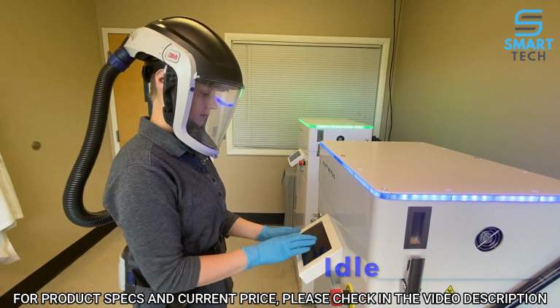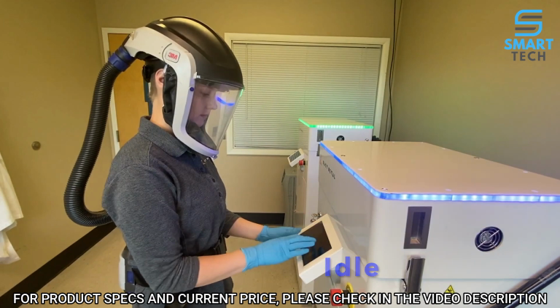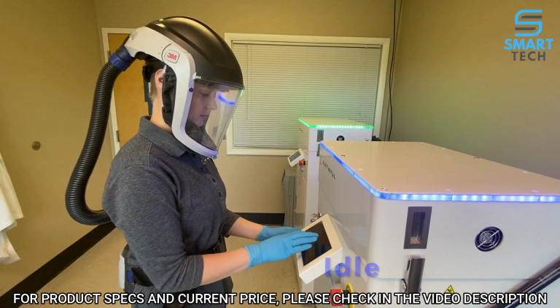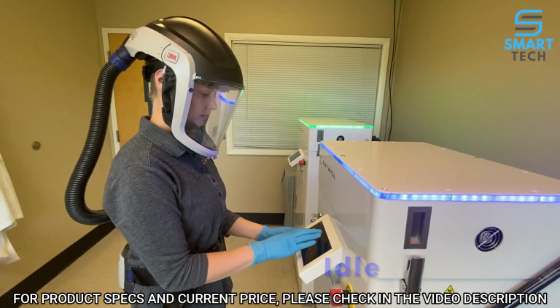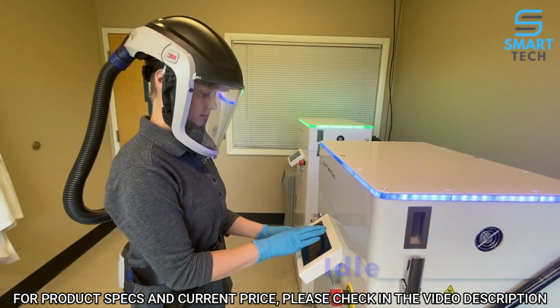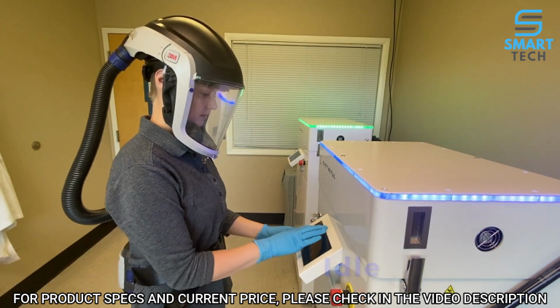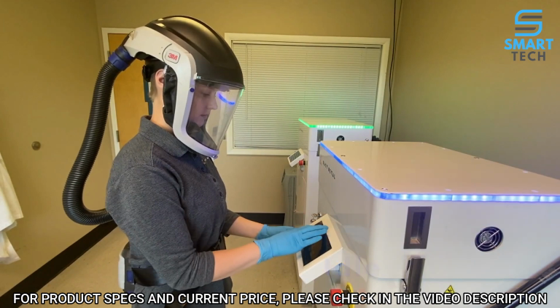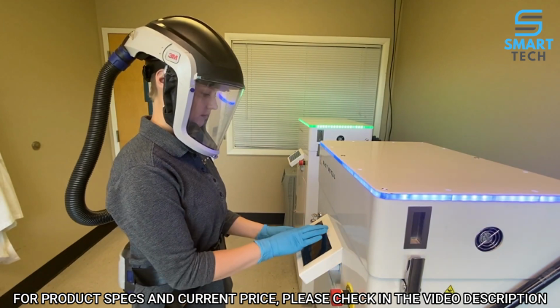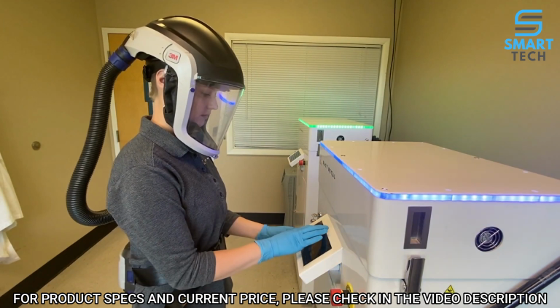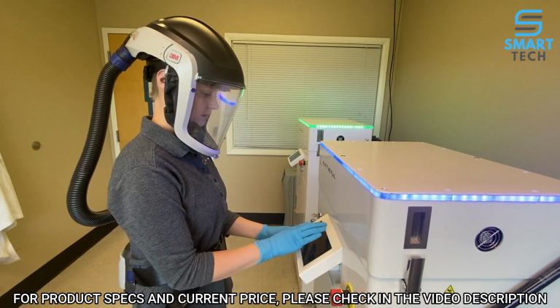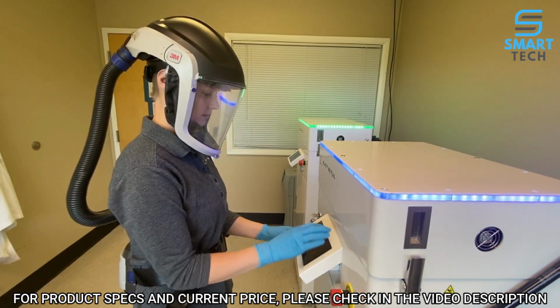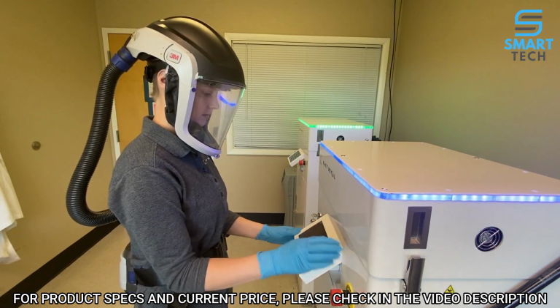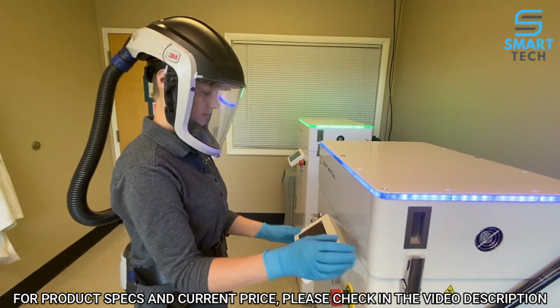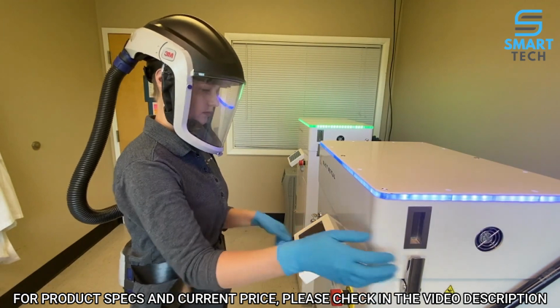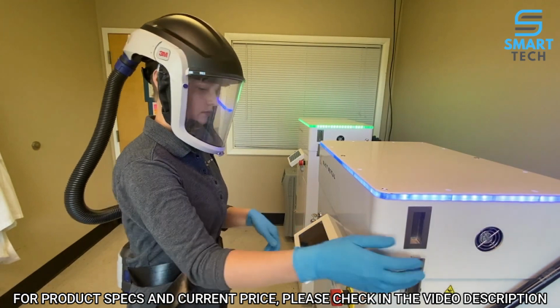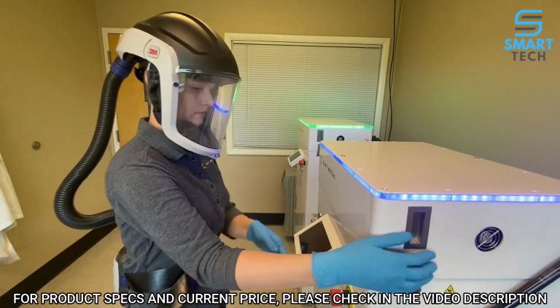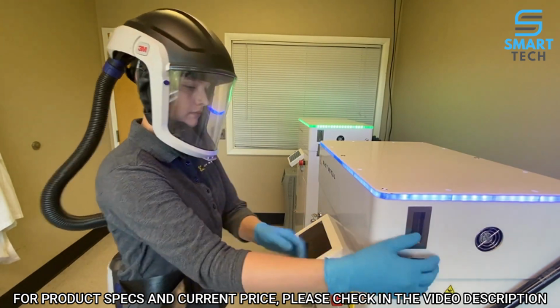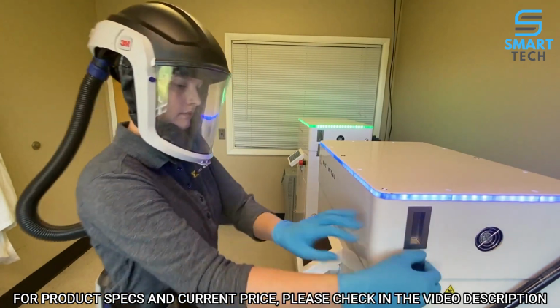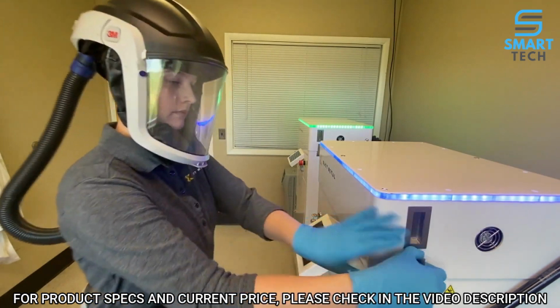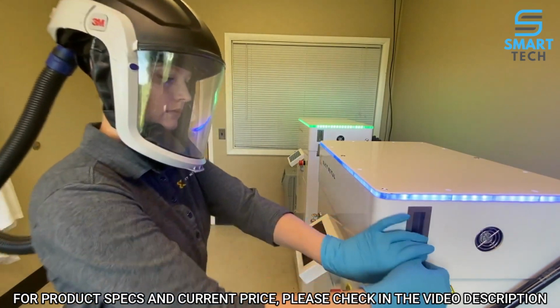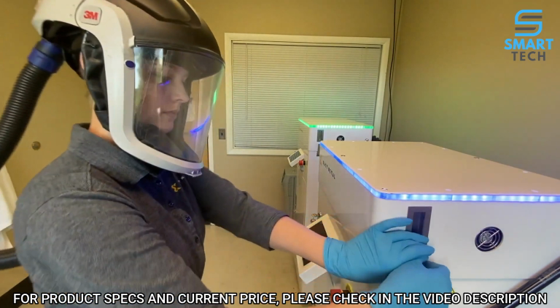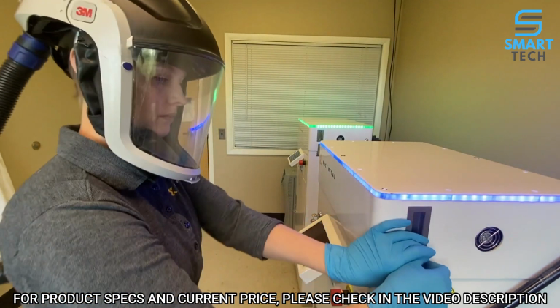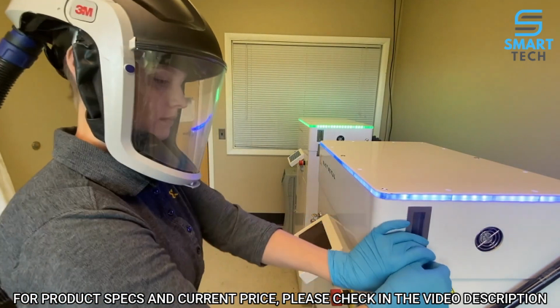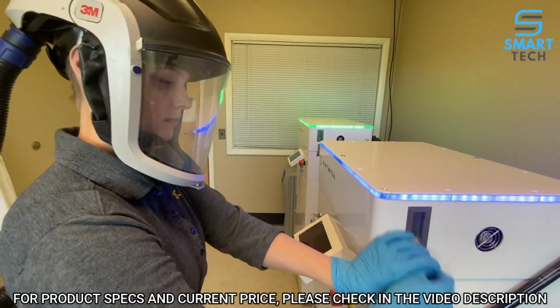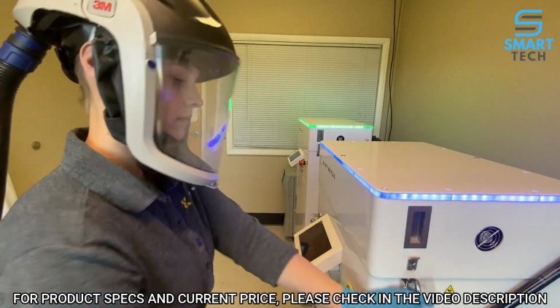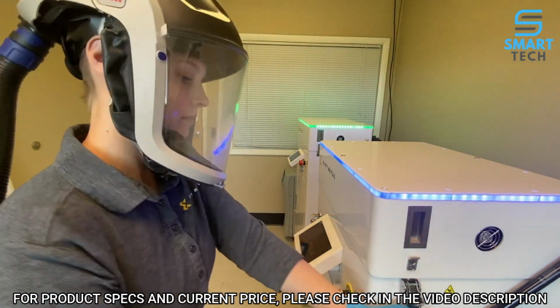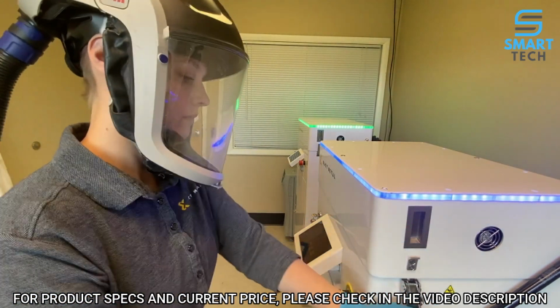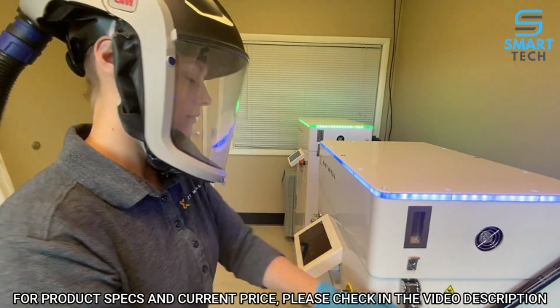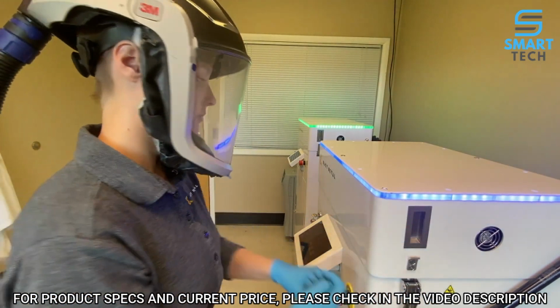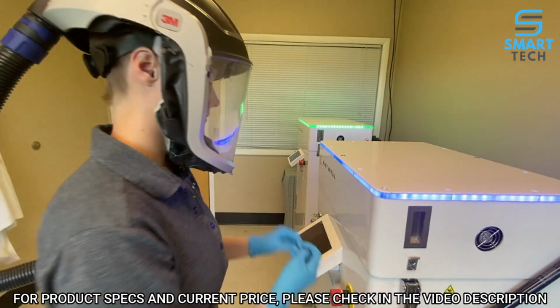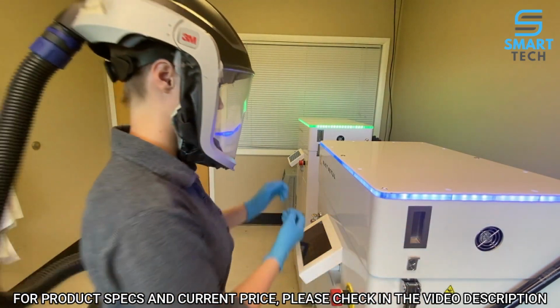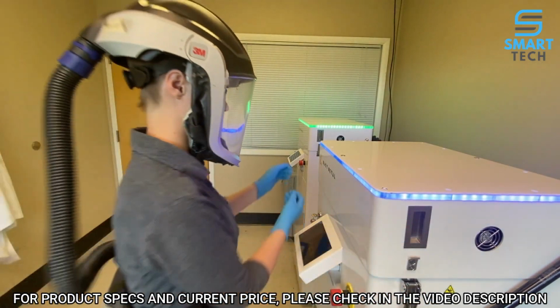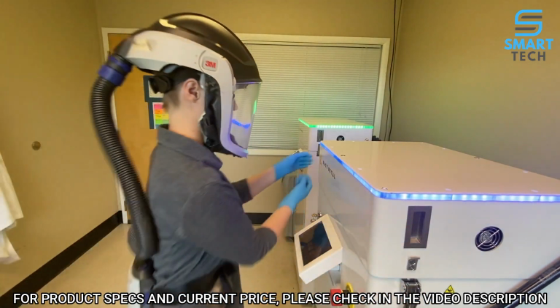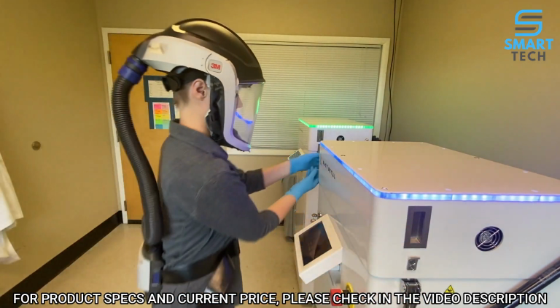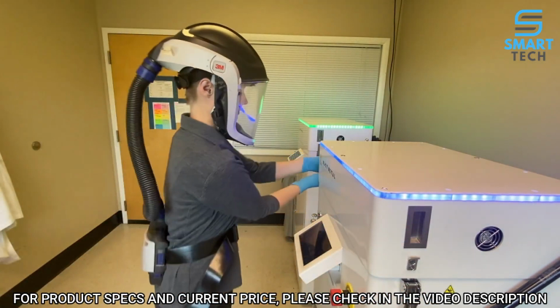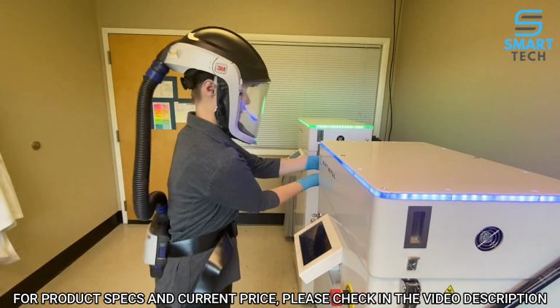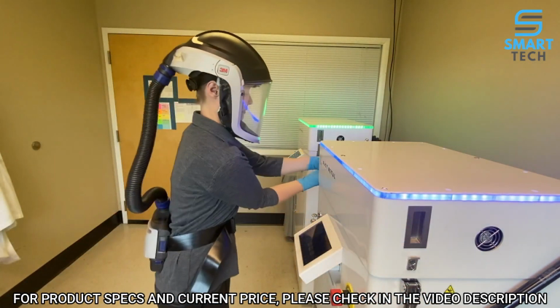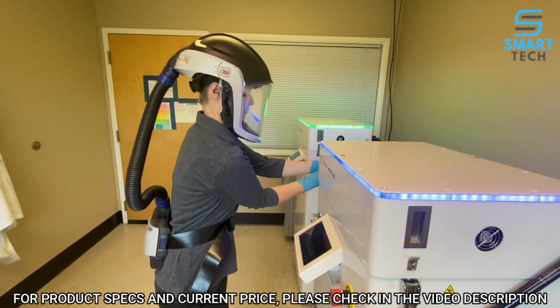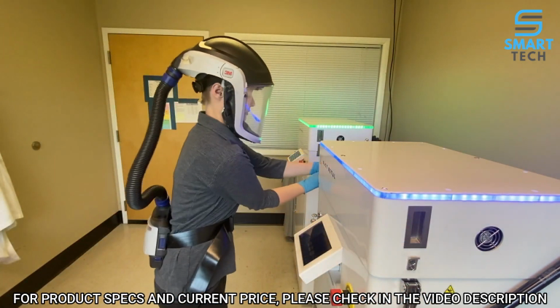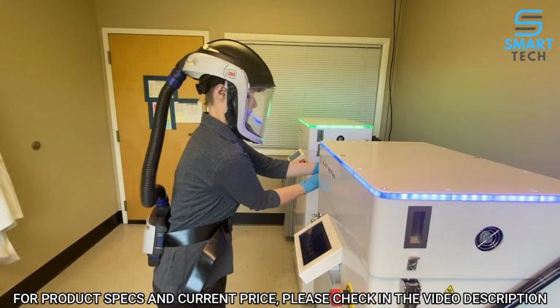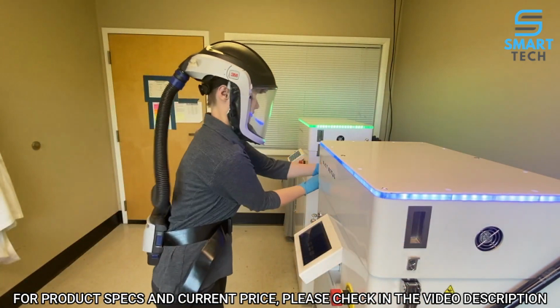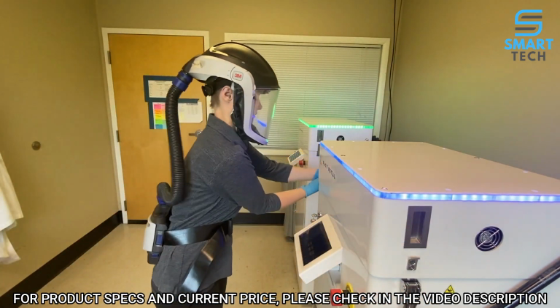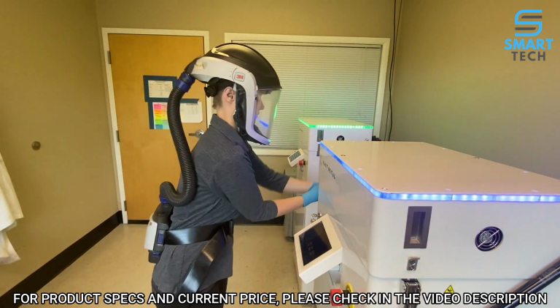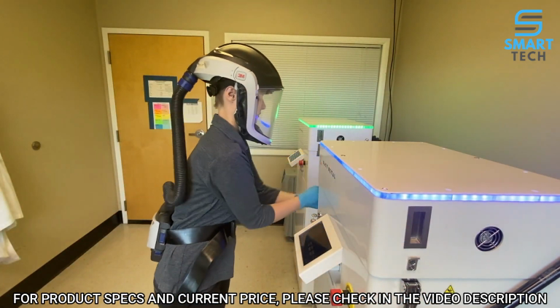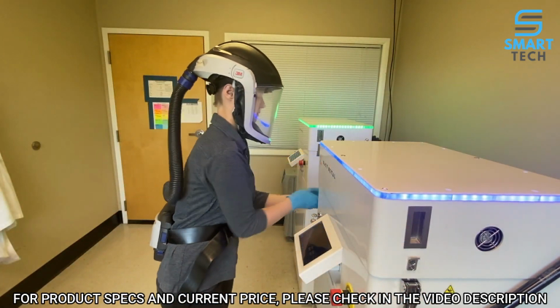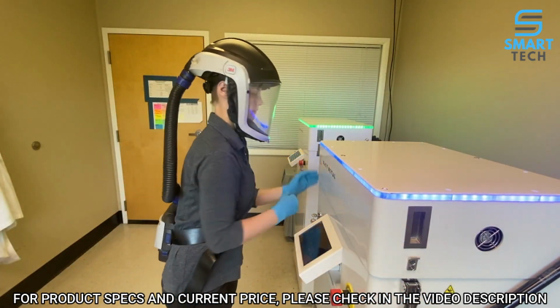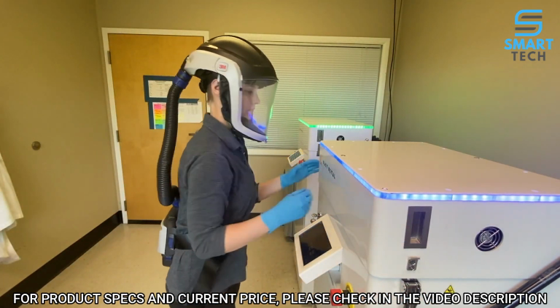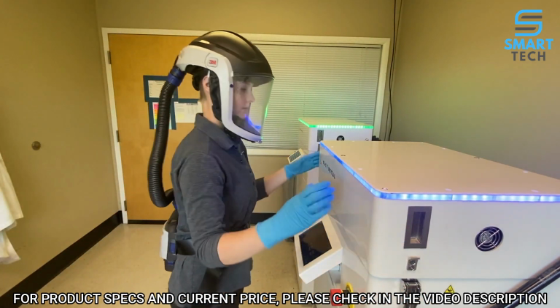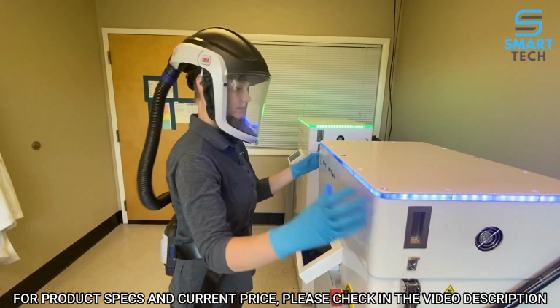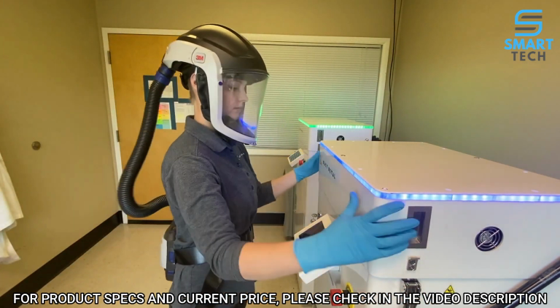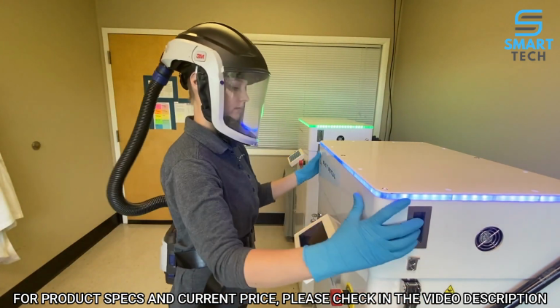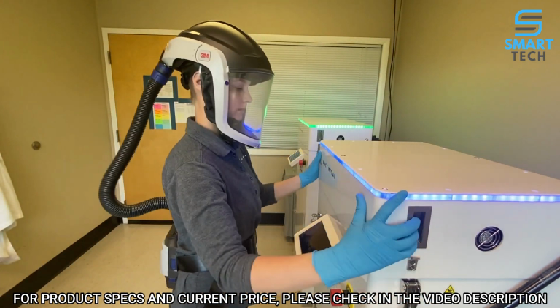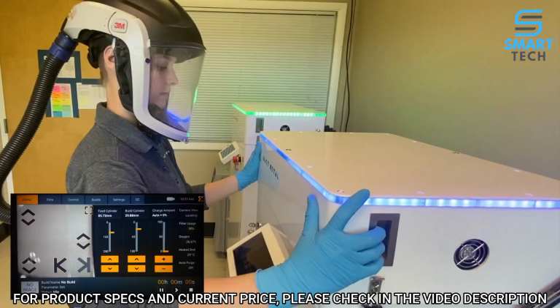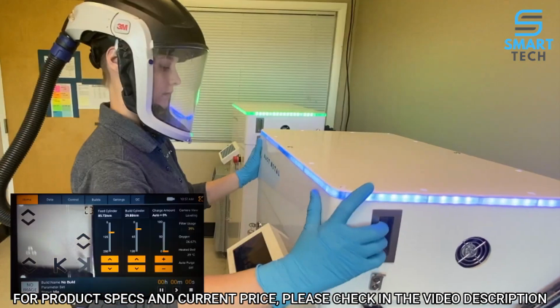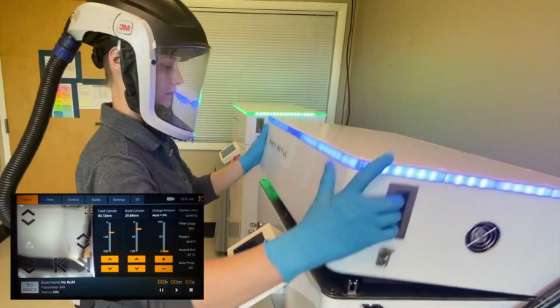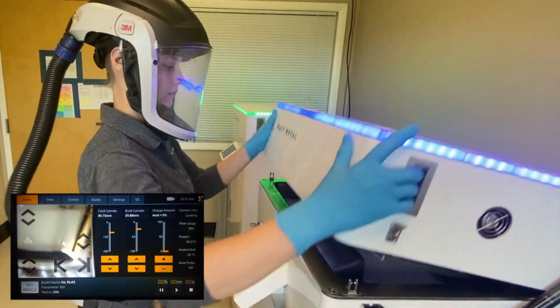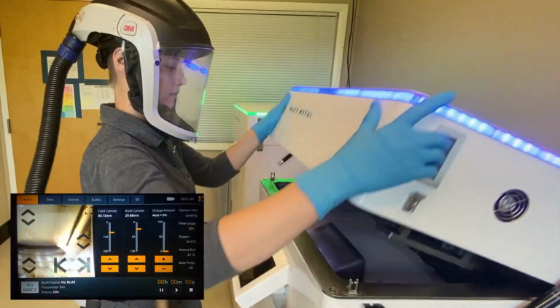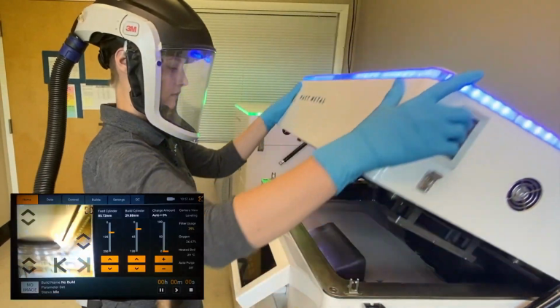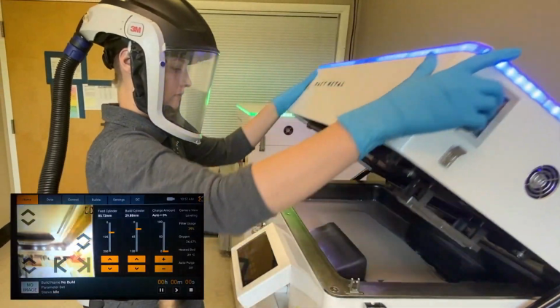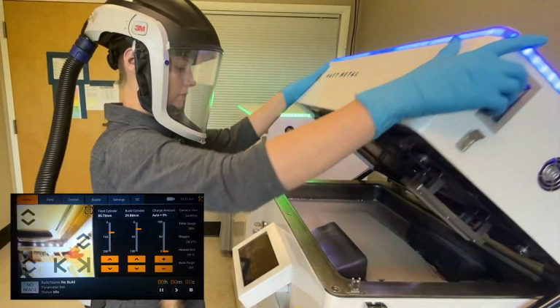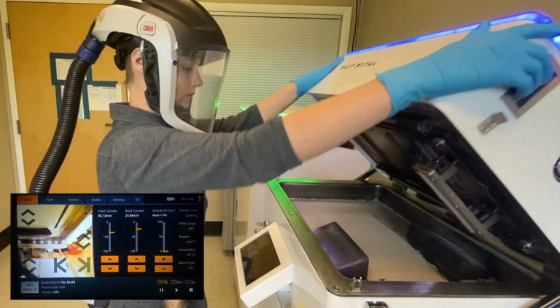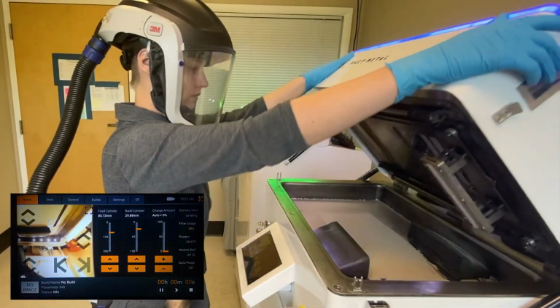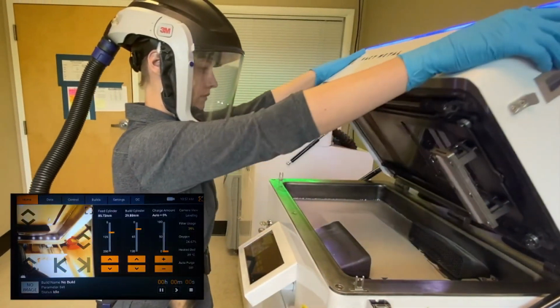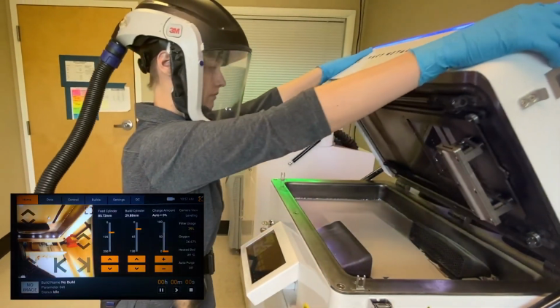To open the lid of the printer, simply disengage the interlocks and open the lid.